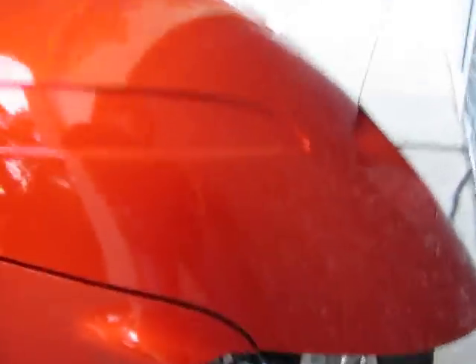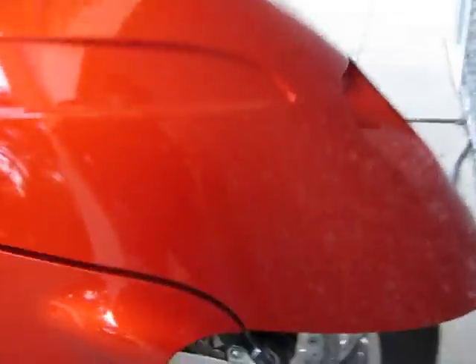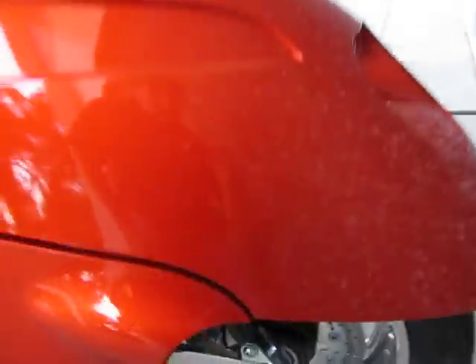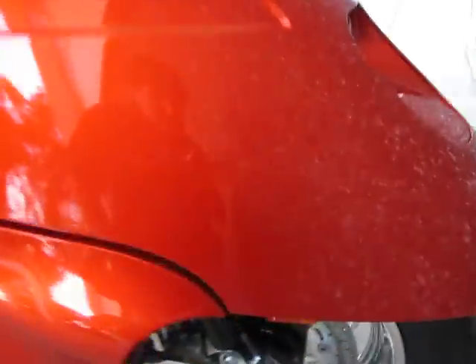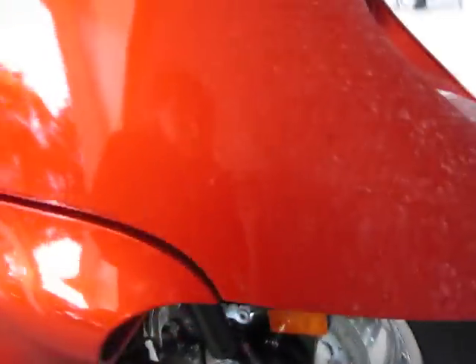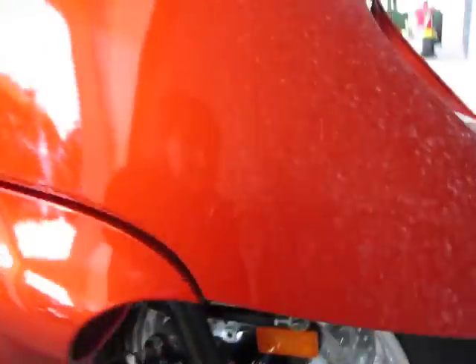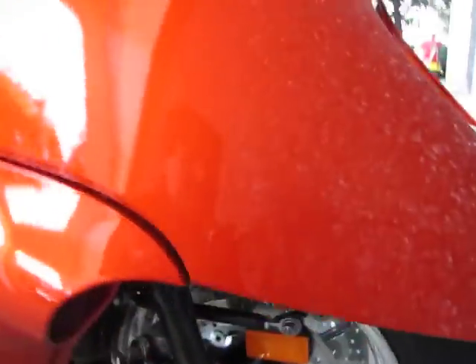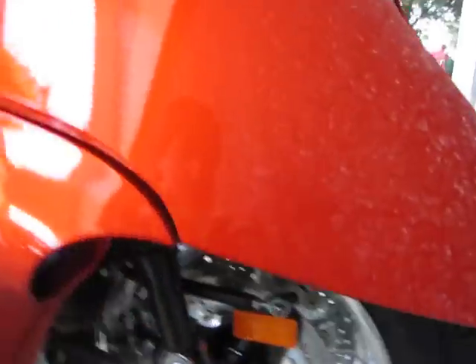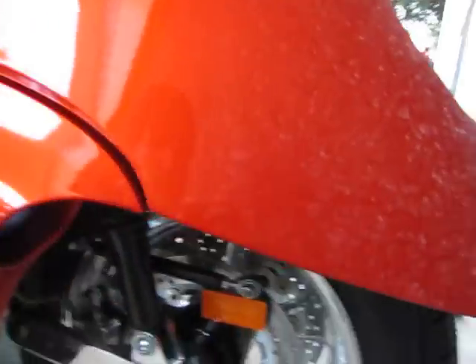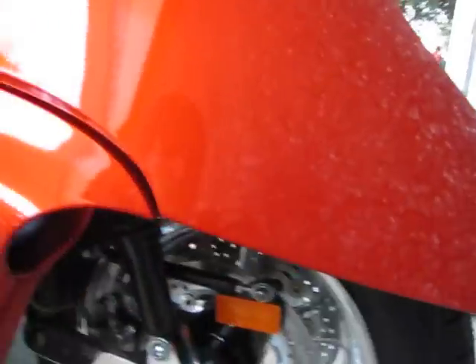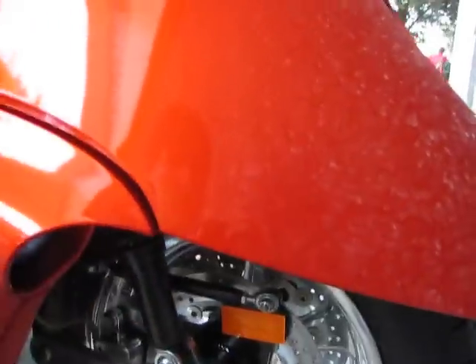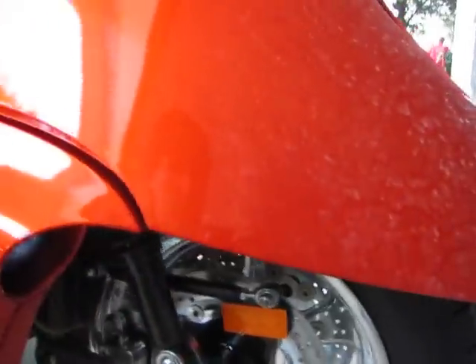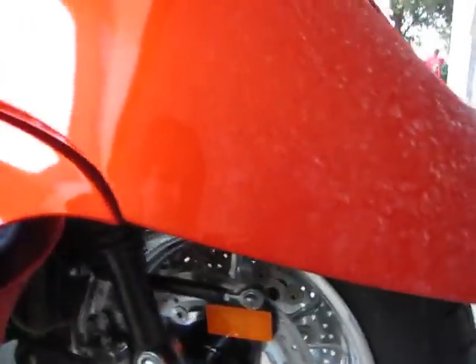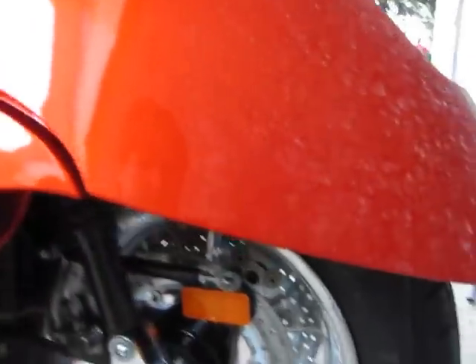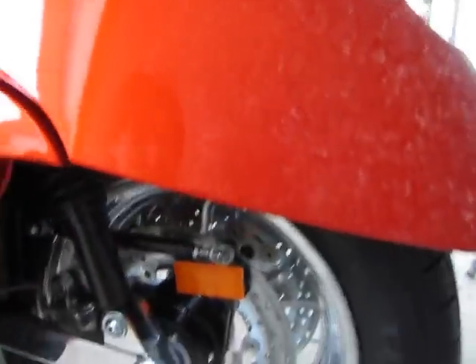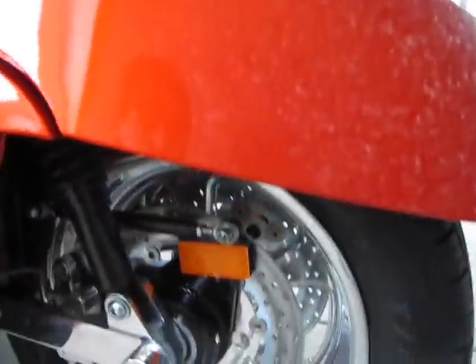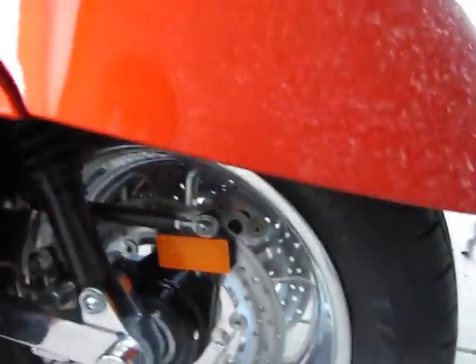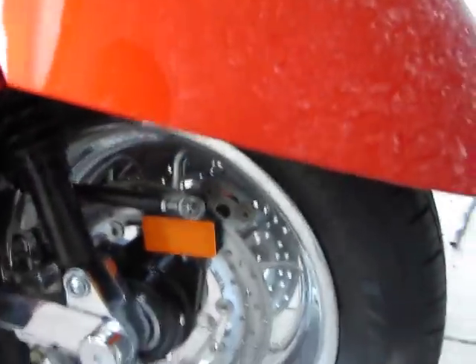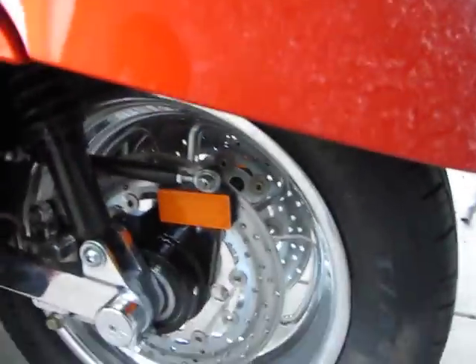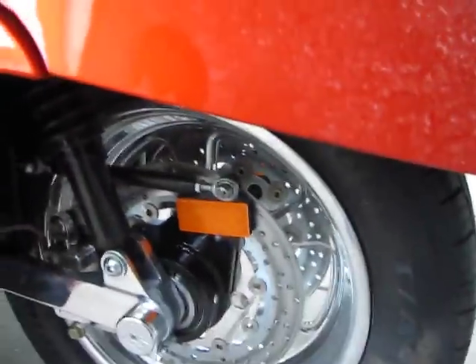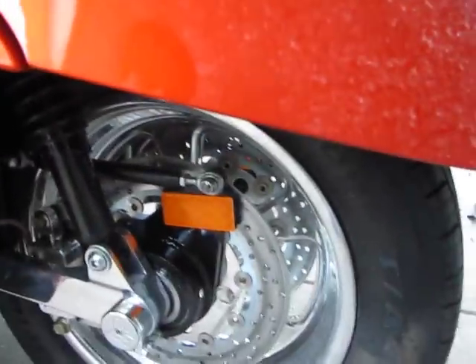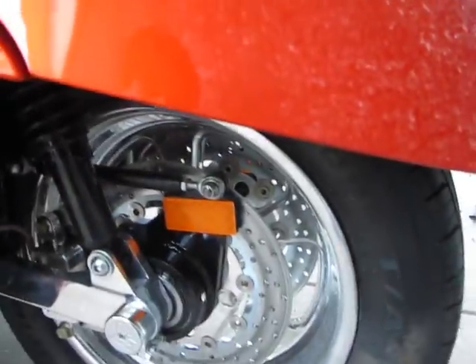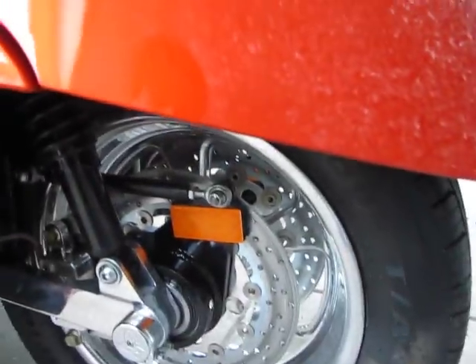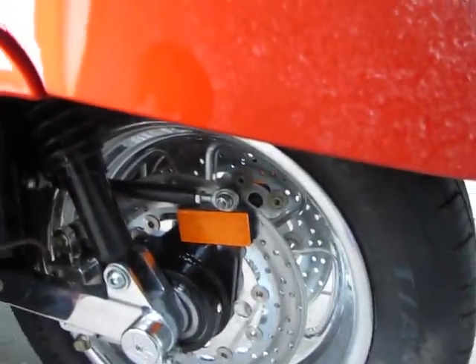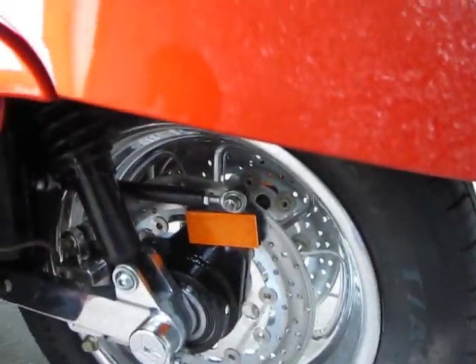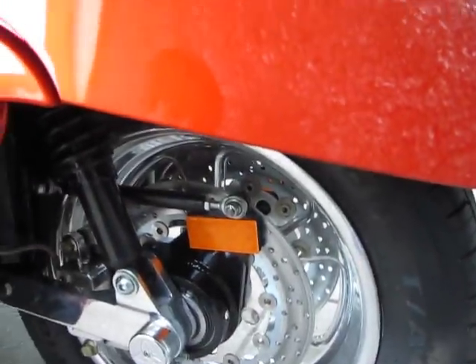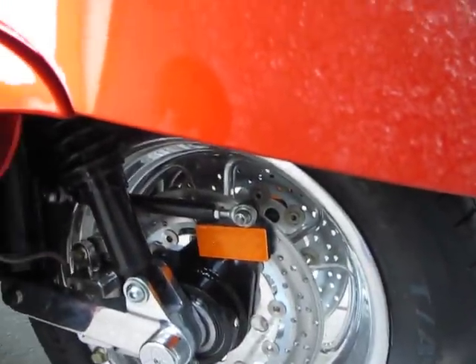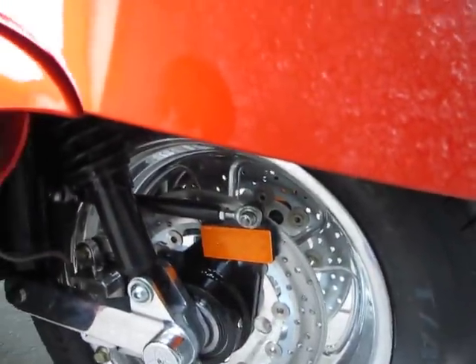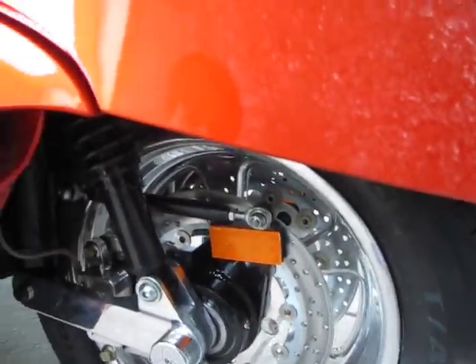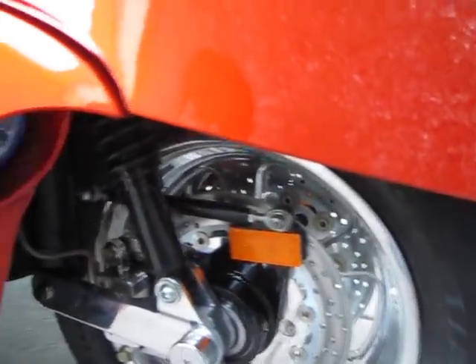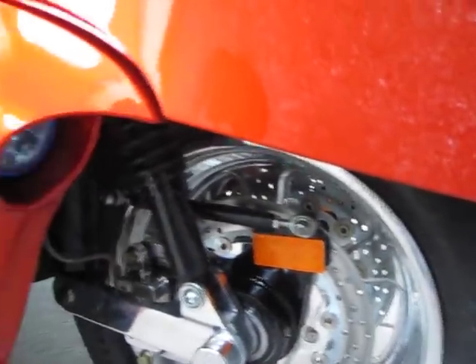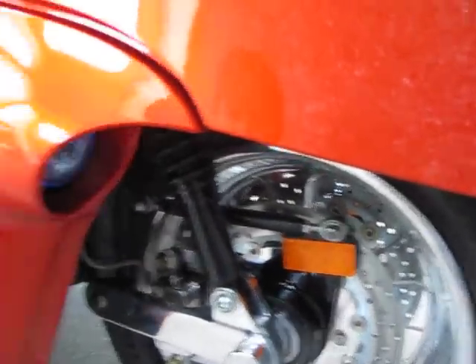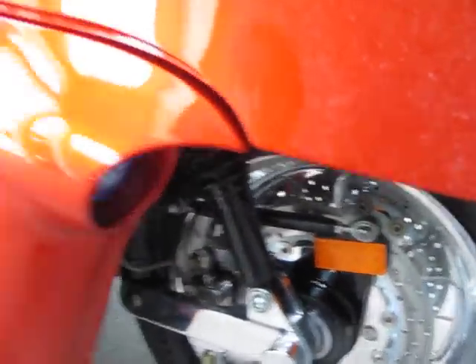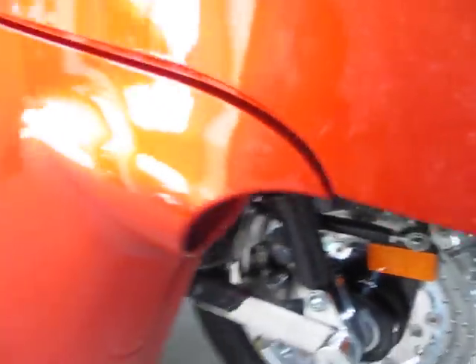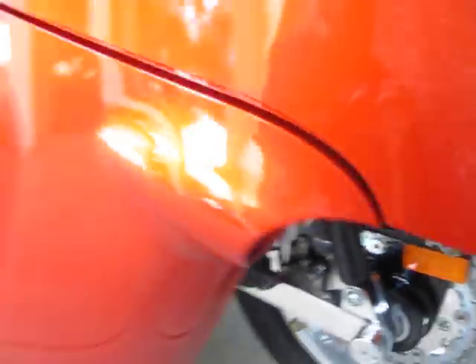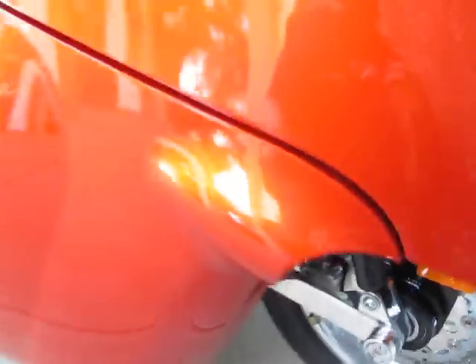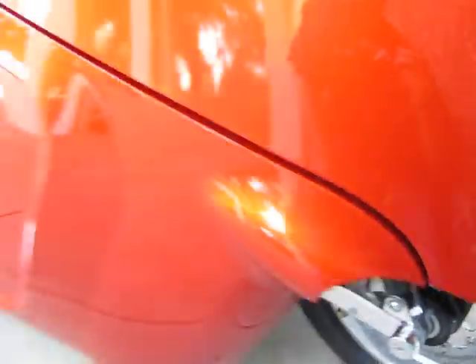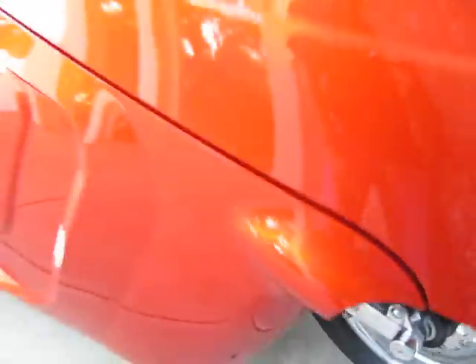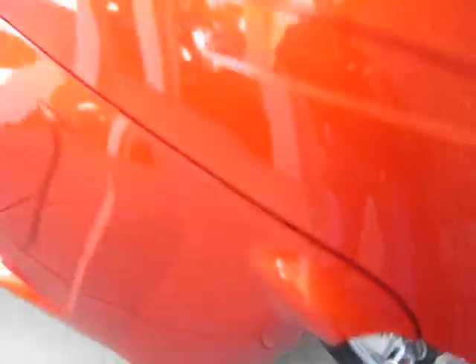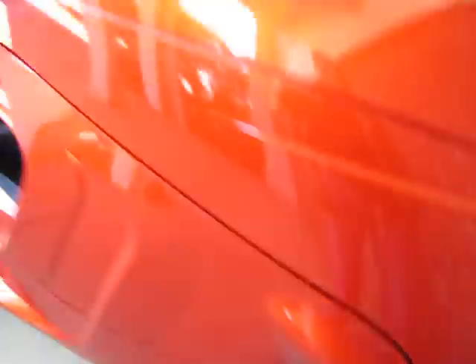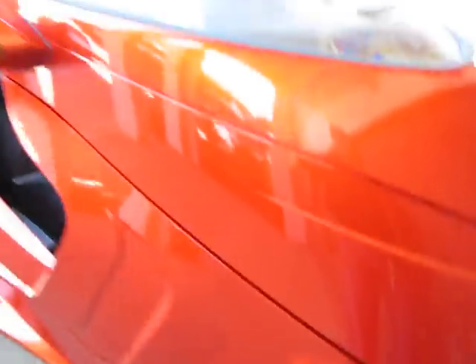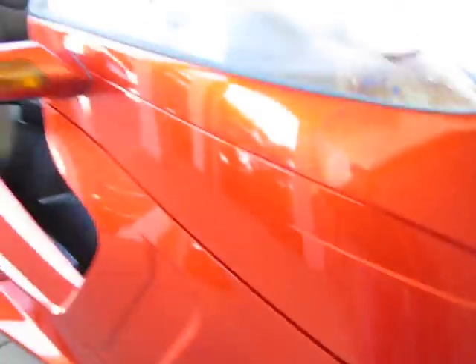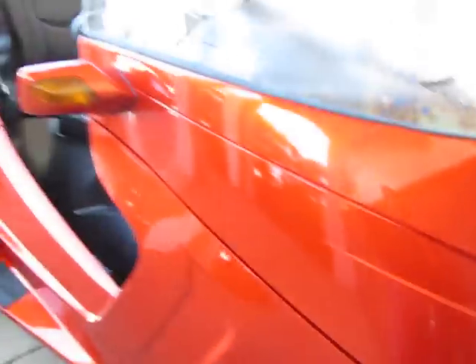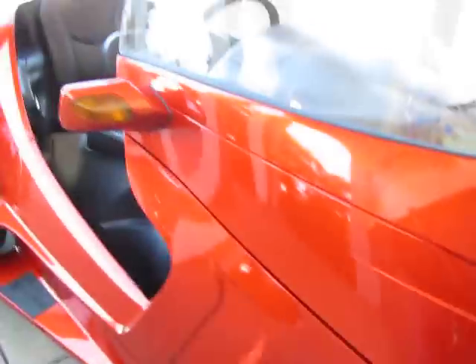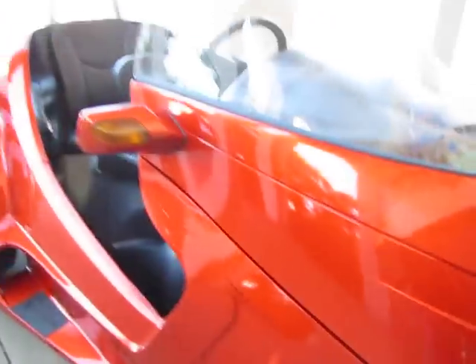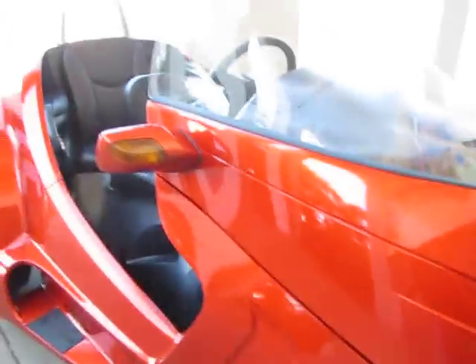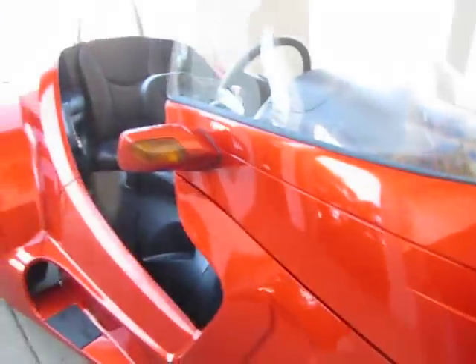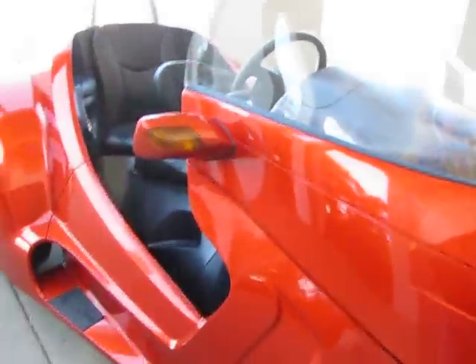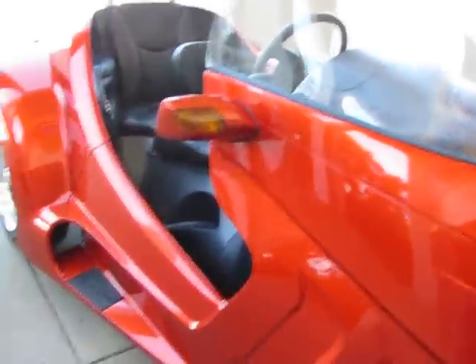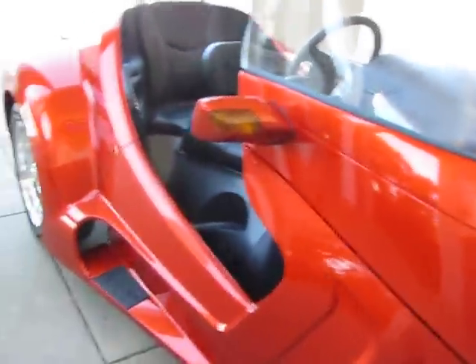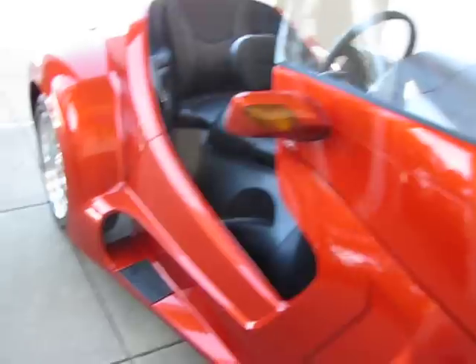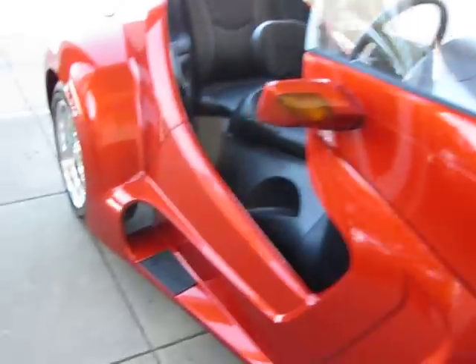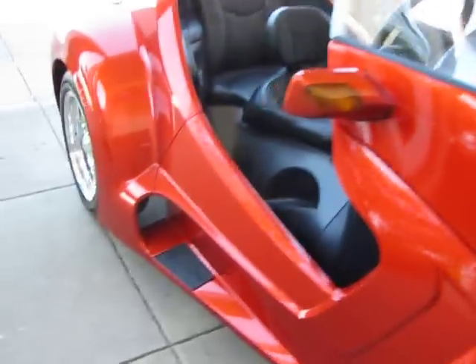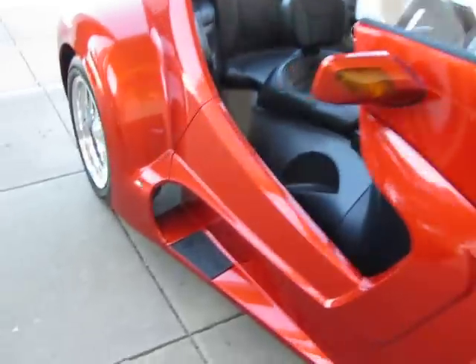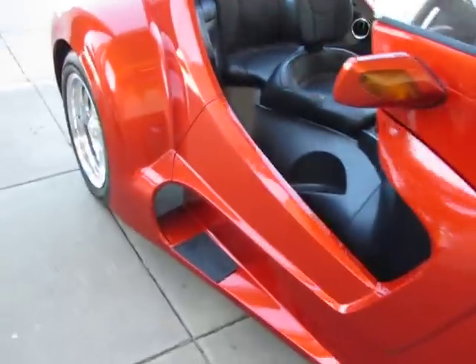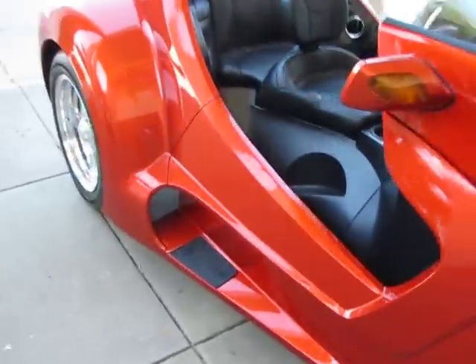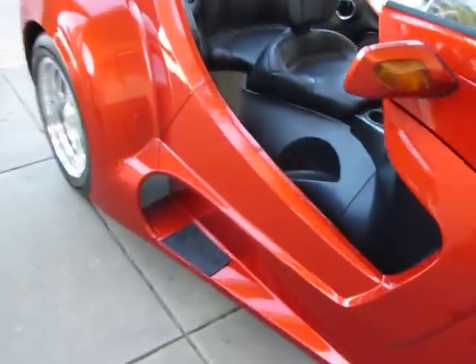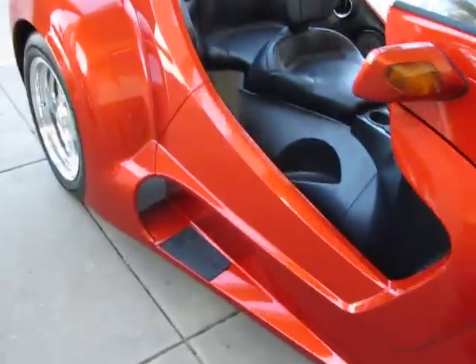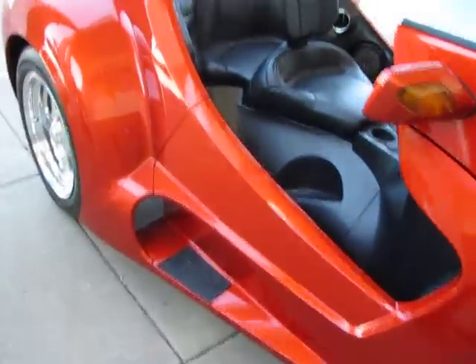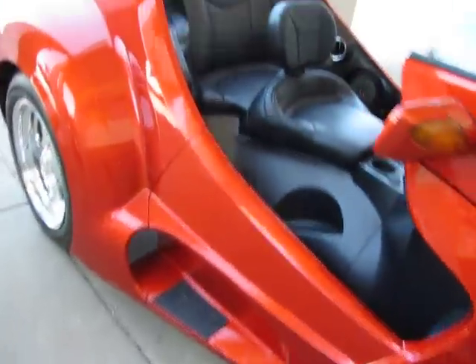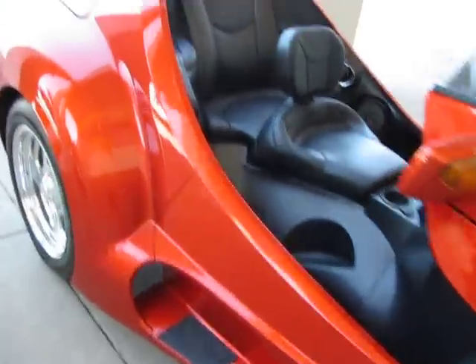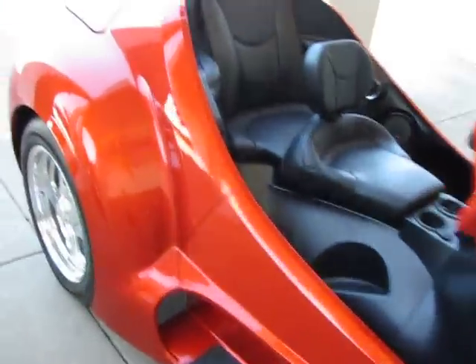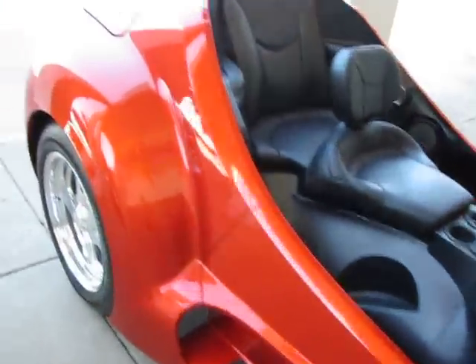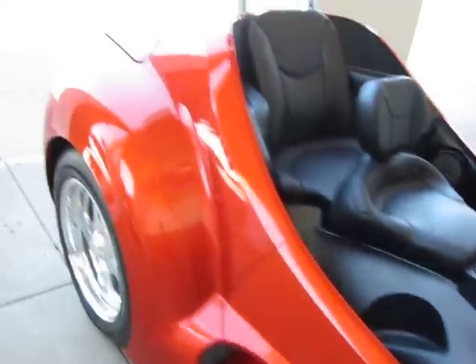It does have power brakes — it's got dual discs in the front — and it's just a real pleasure to drive.